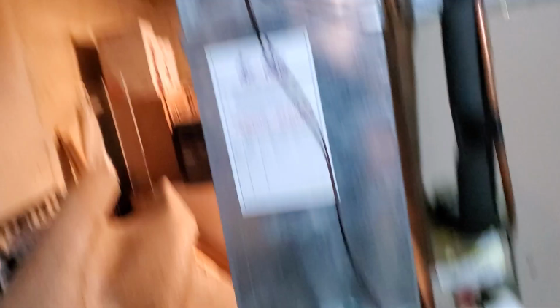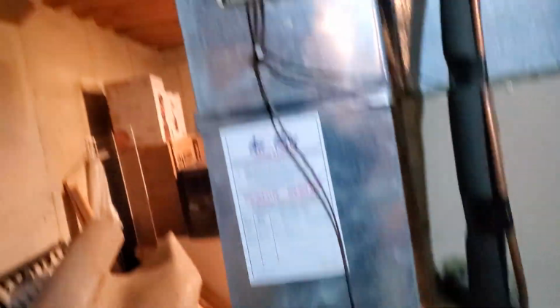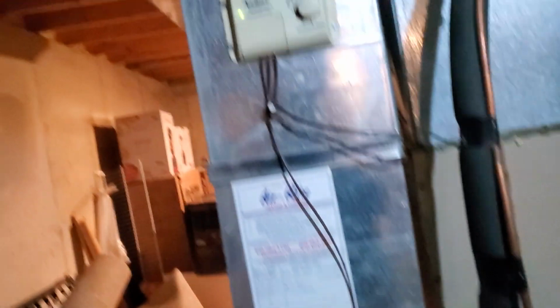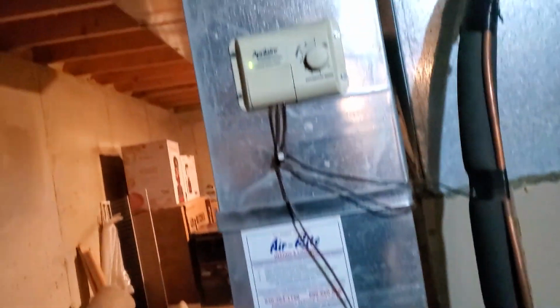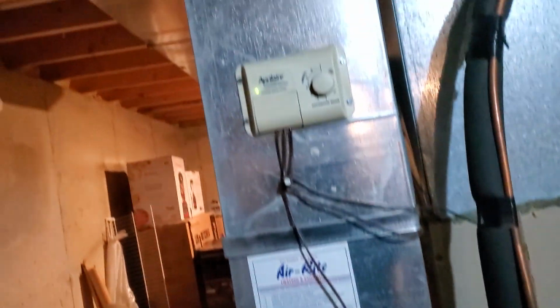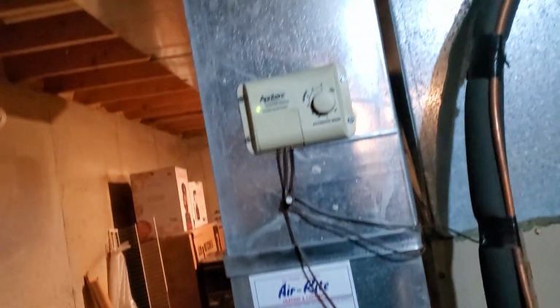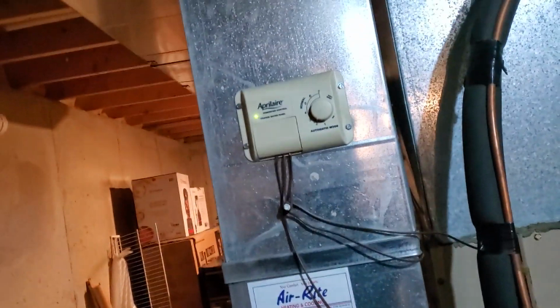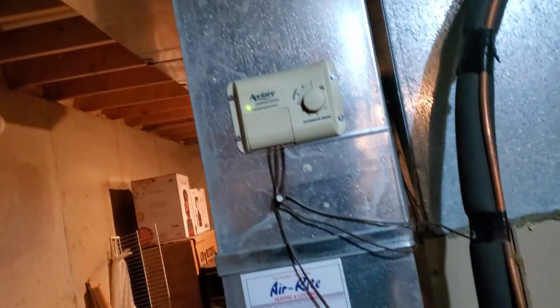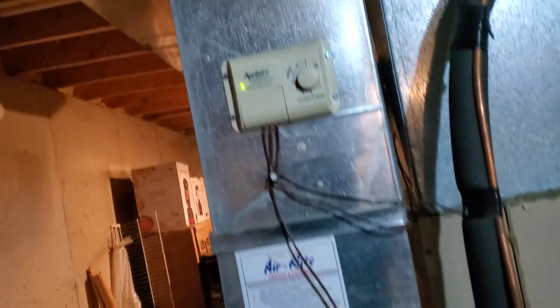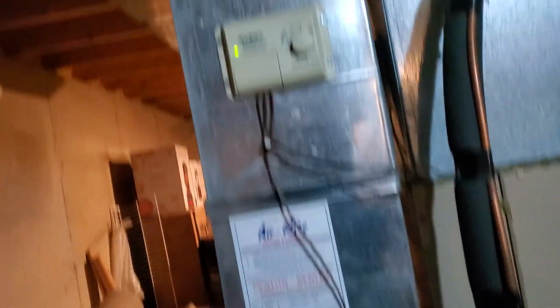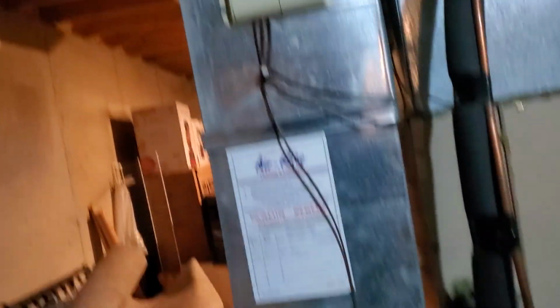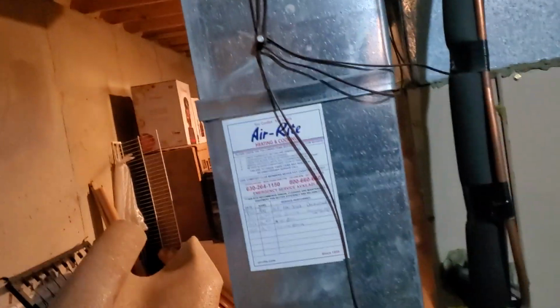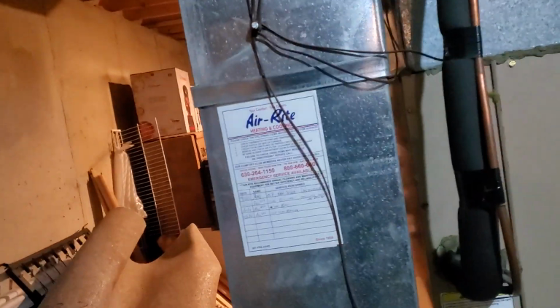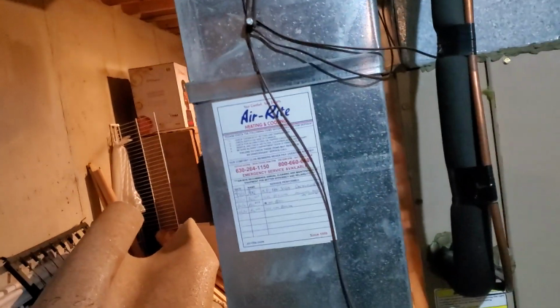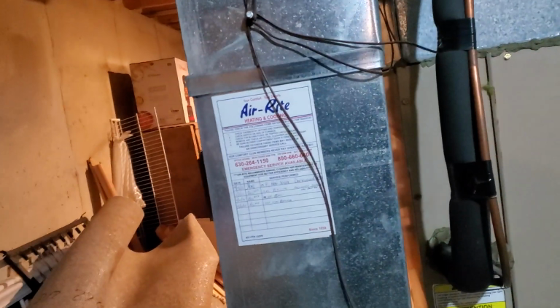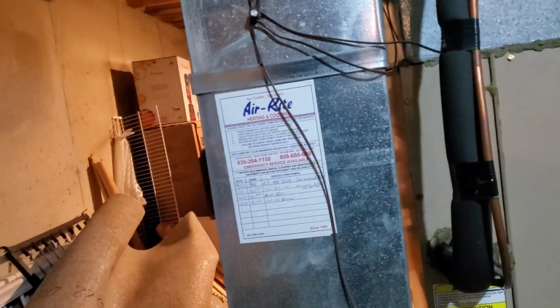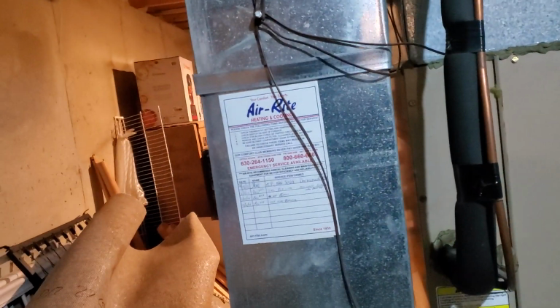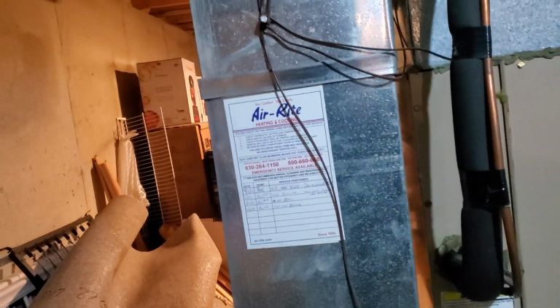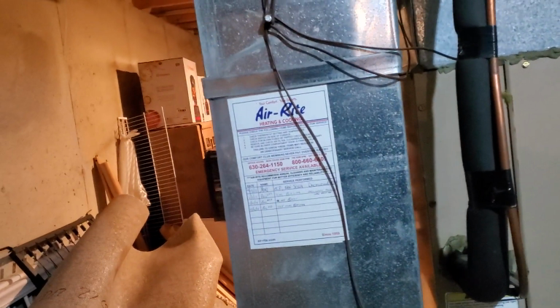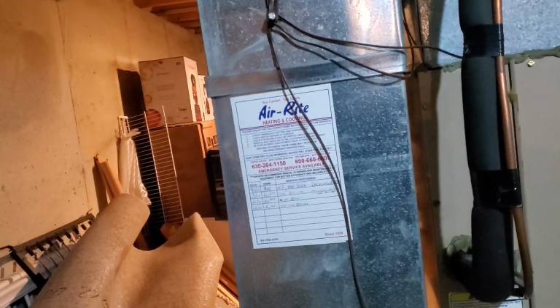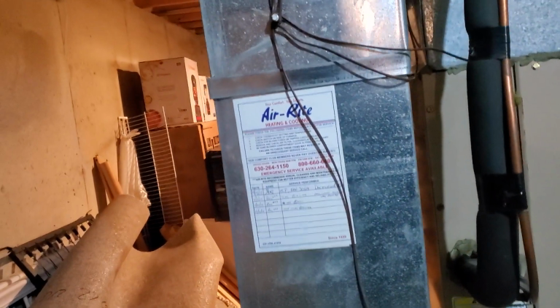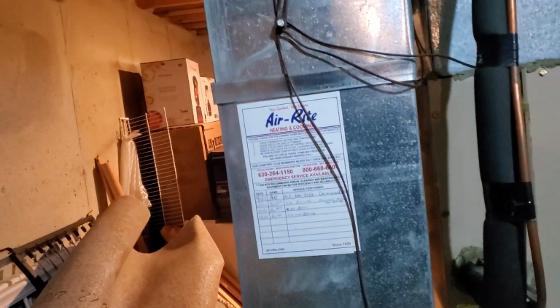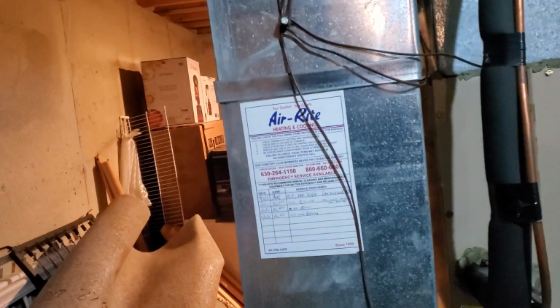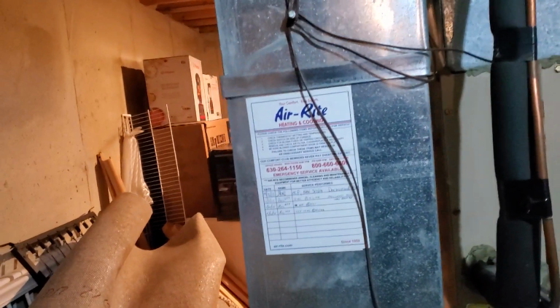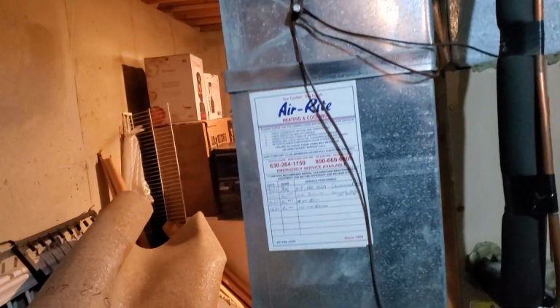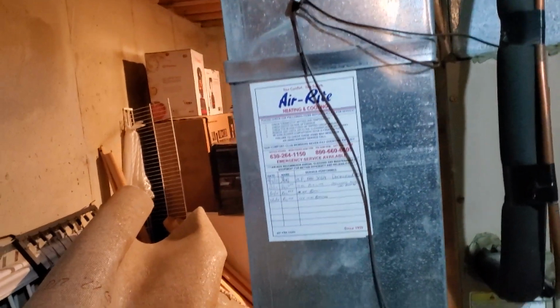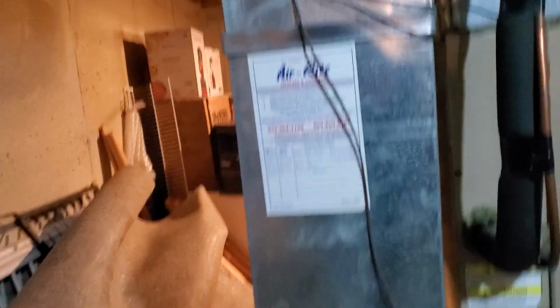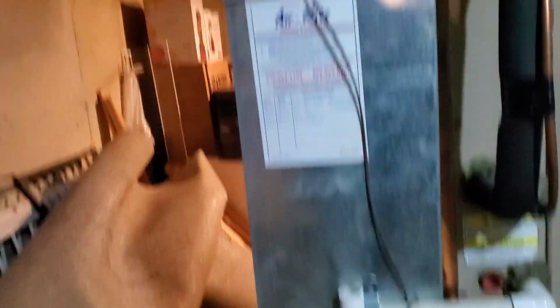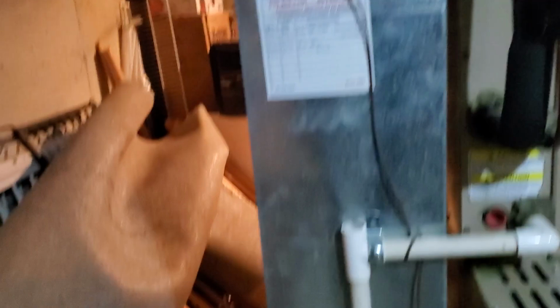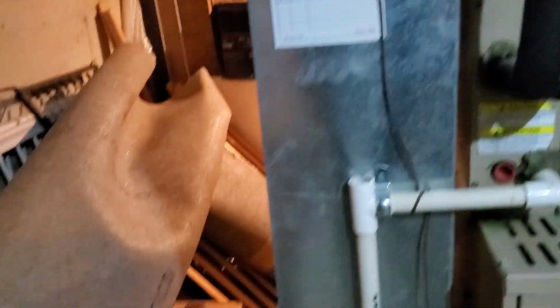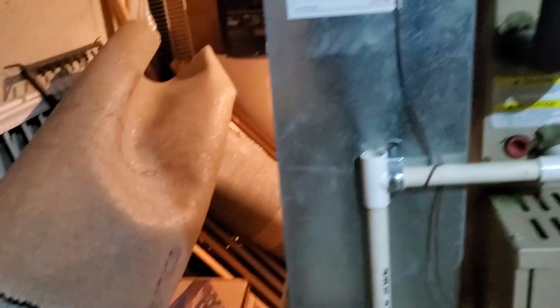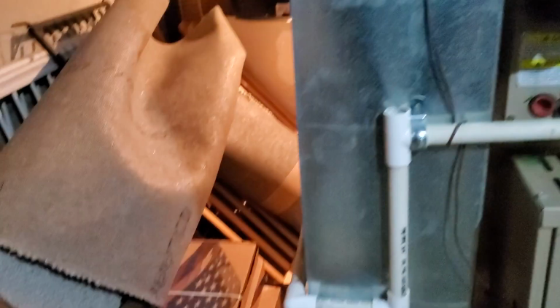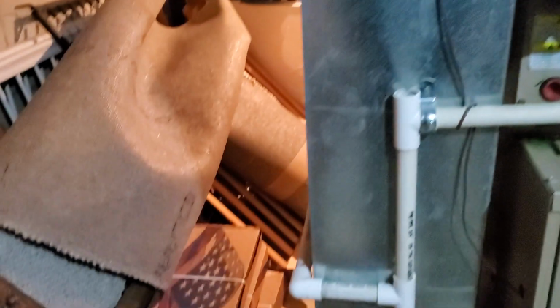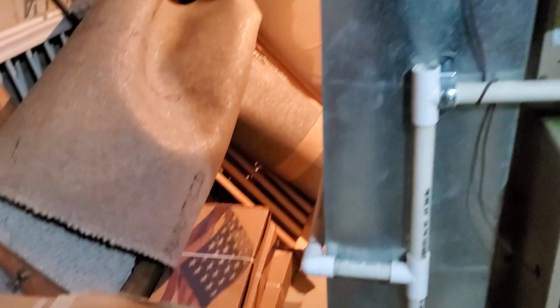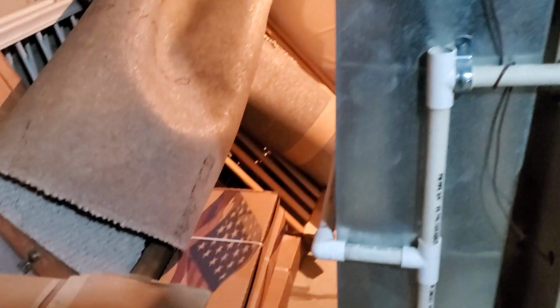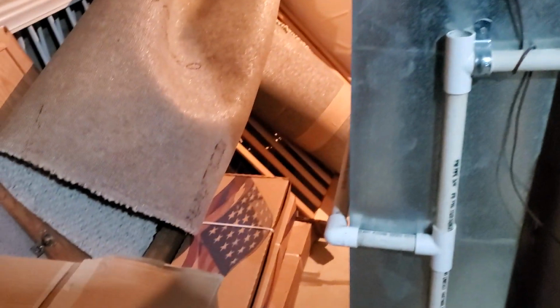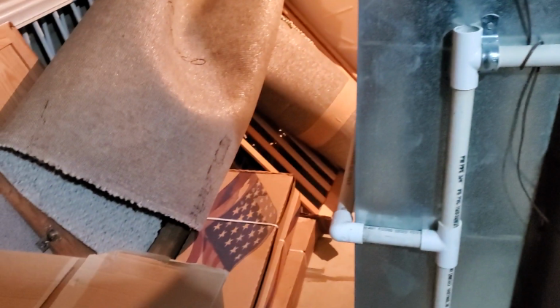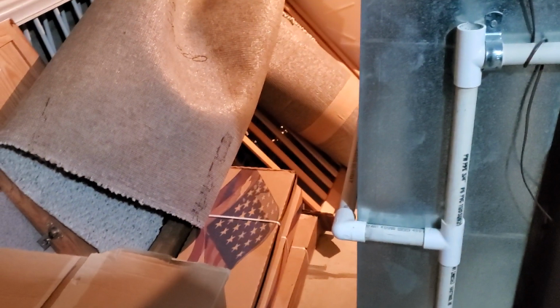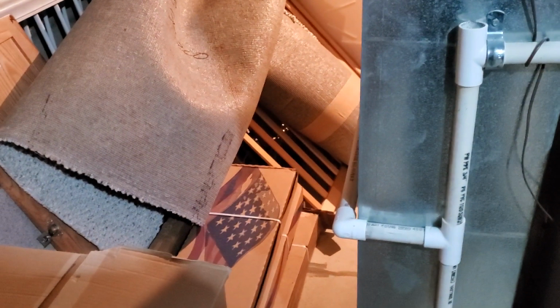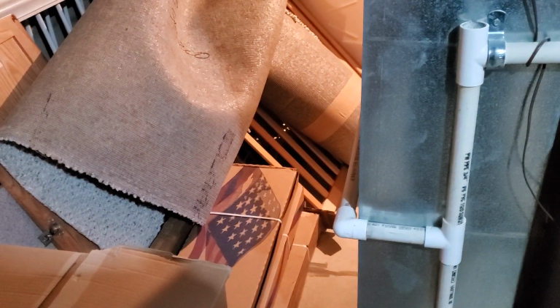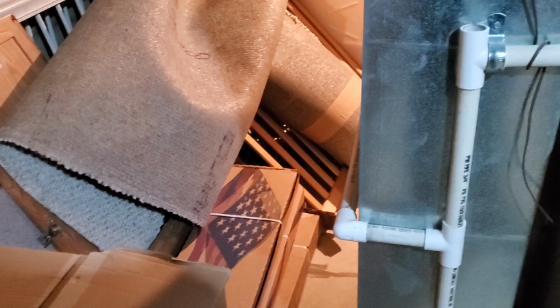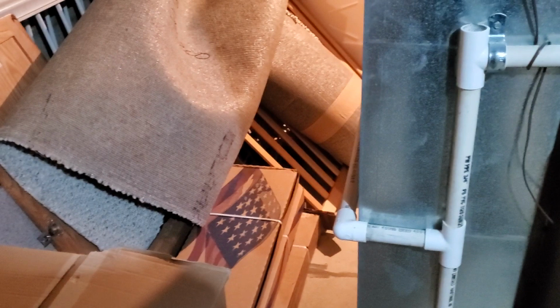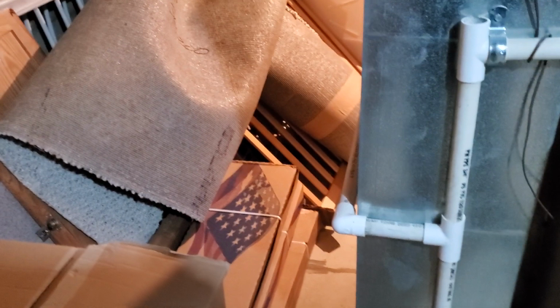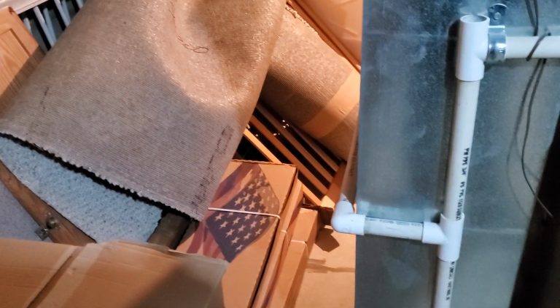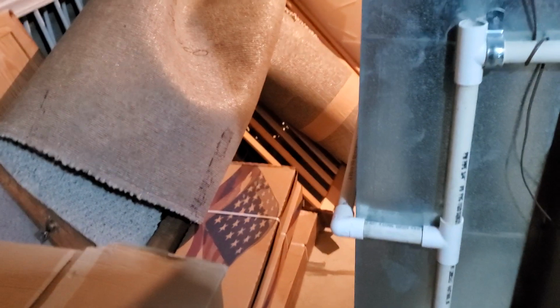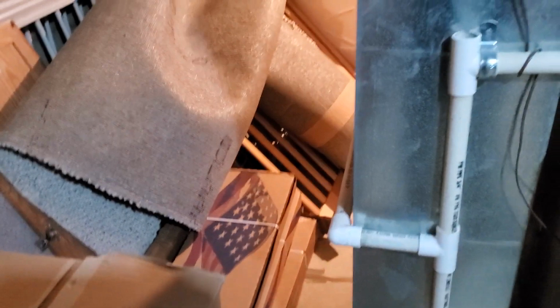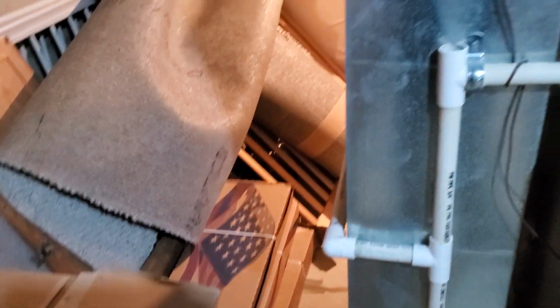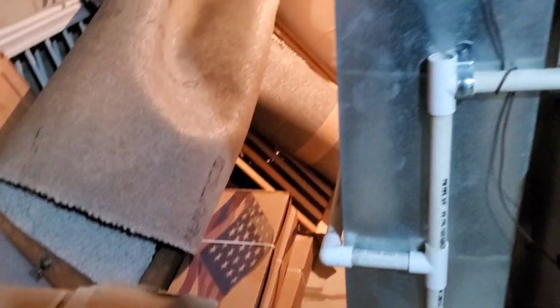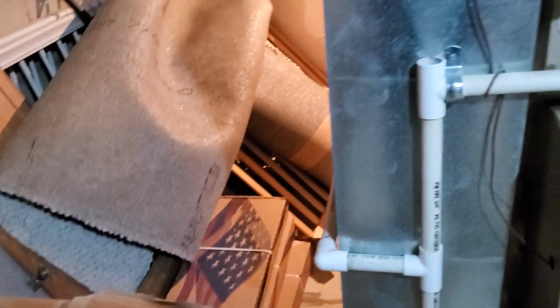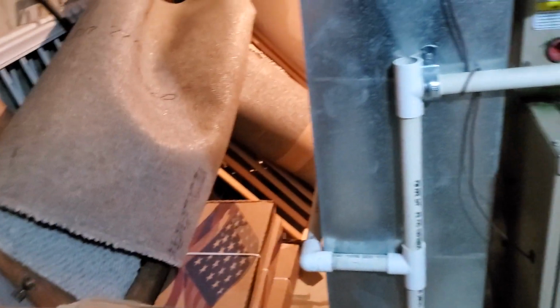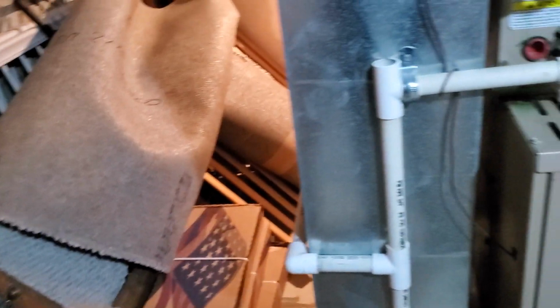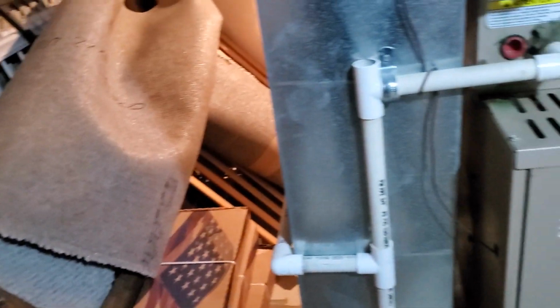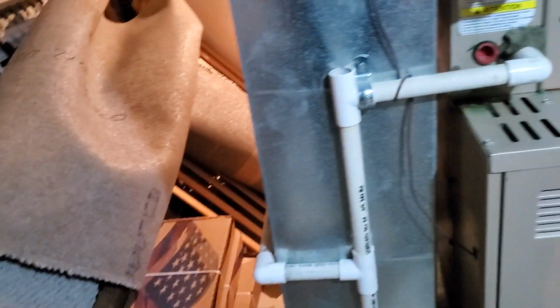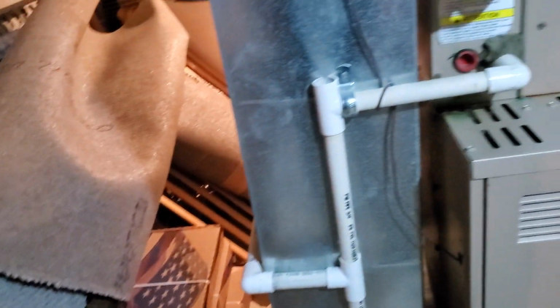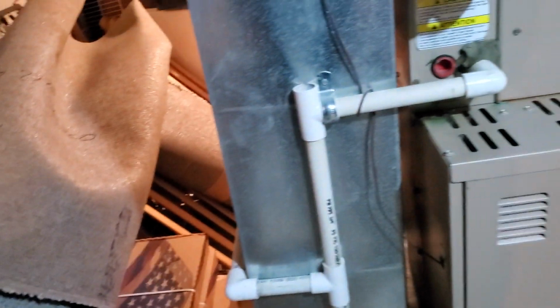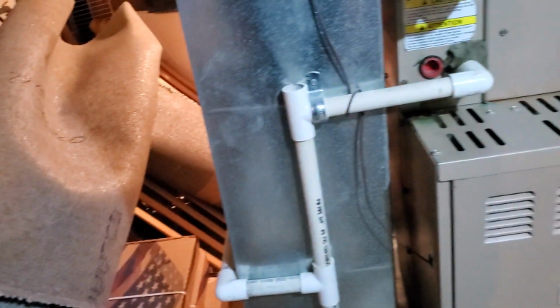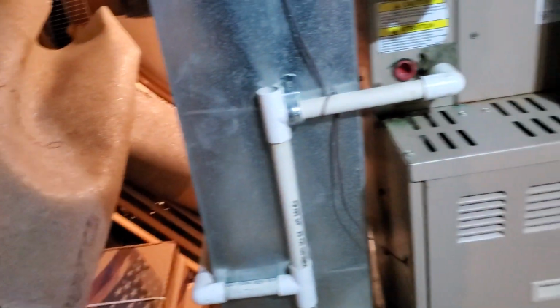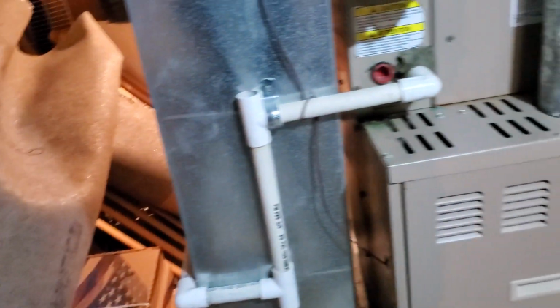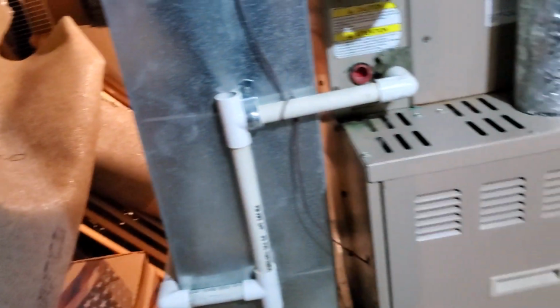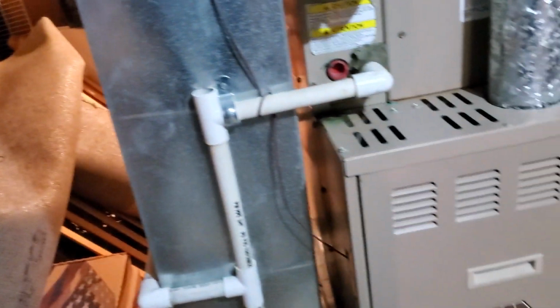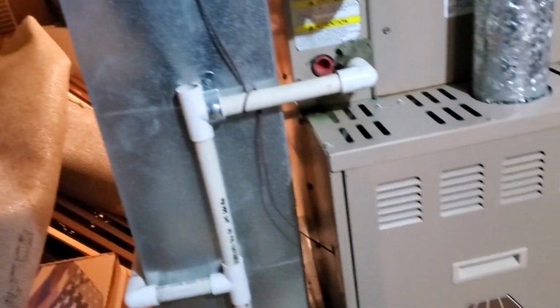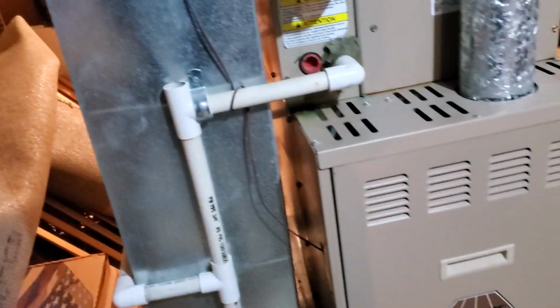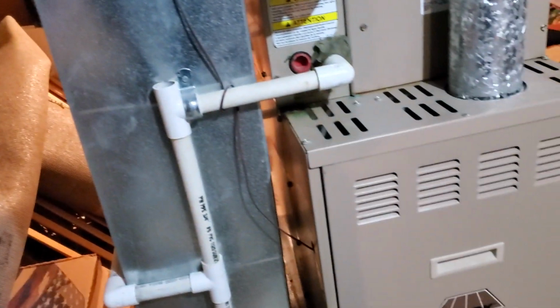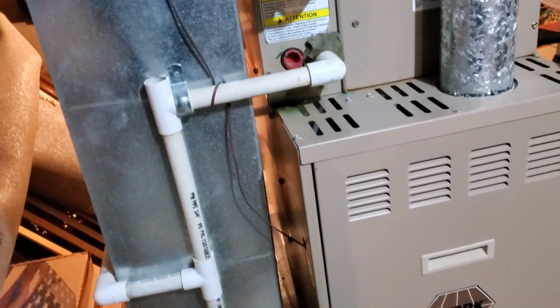The humidifier is hiding on the back. It is a bypass humidifier — an April Air.